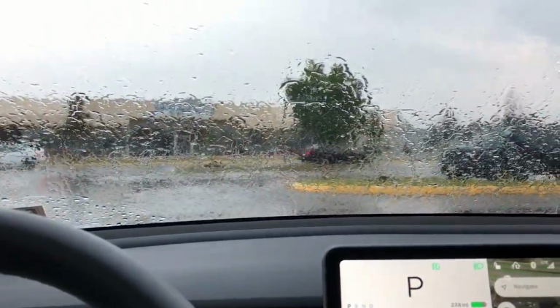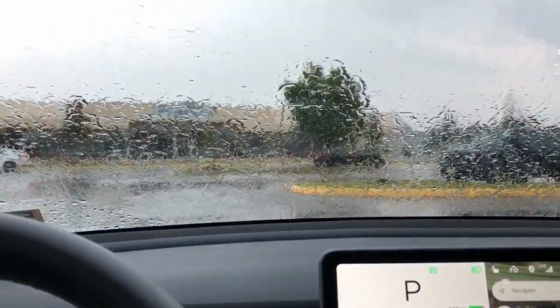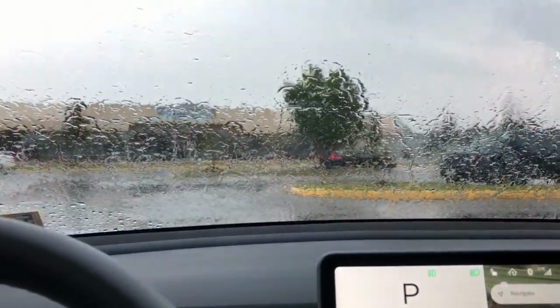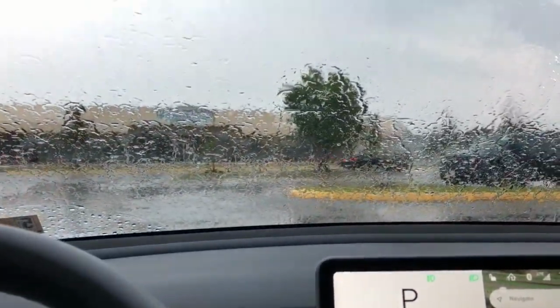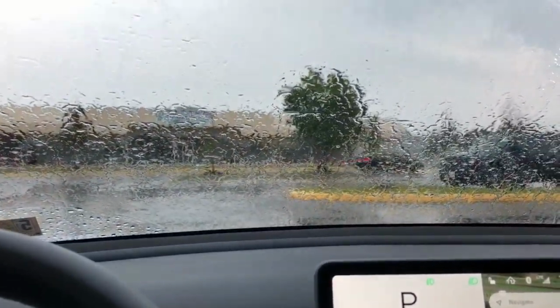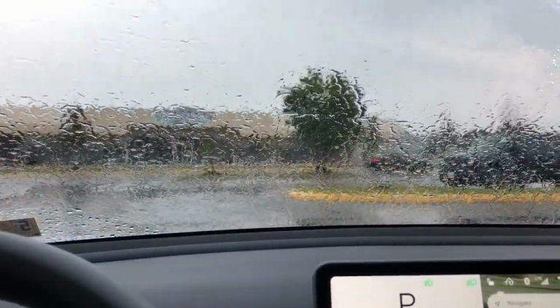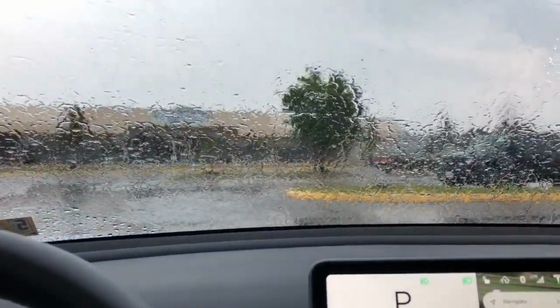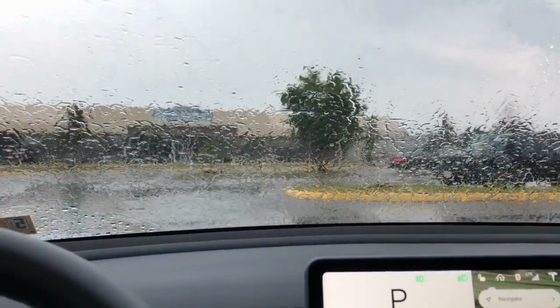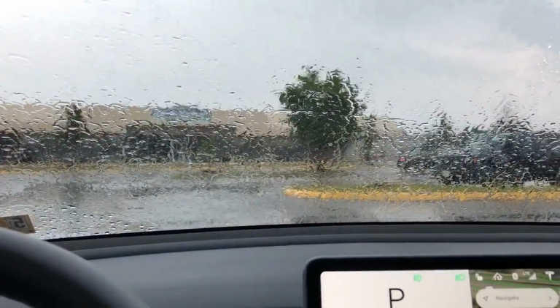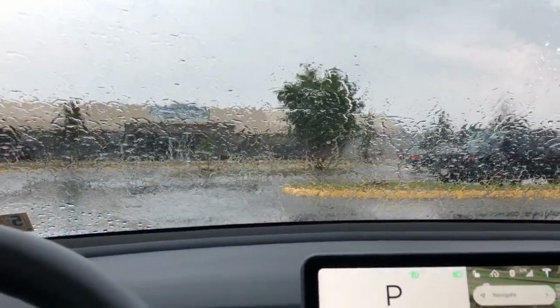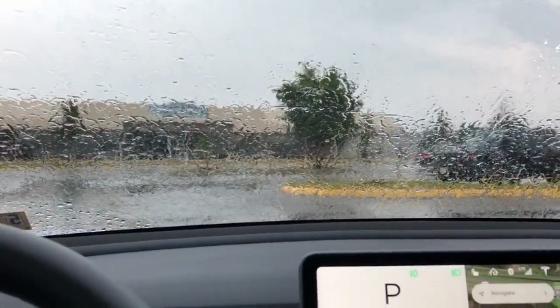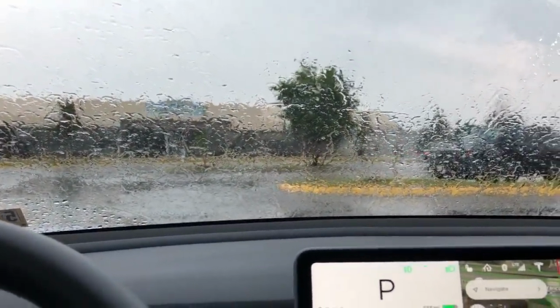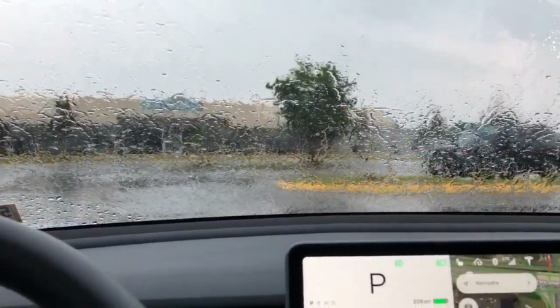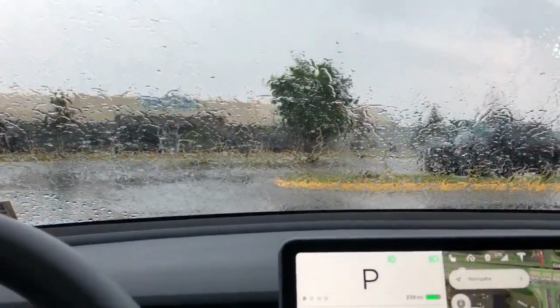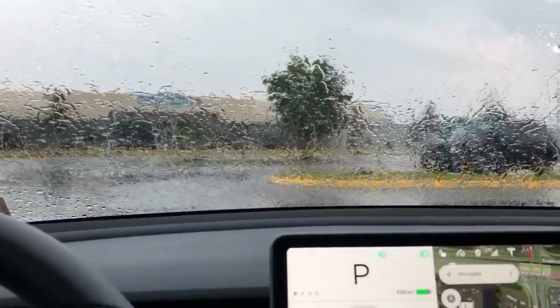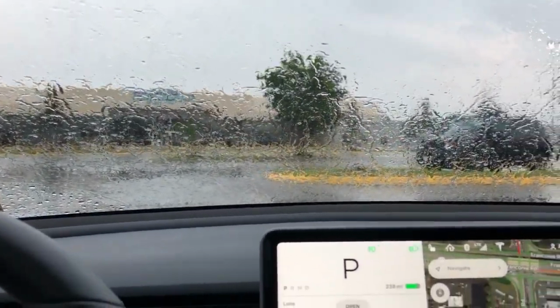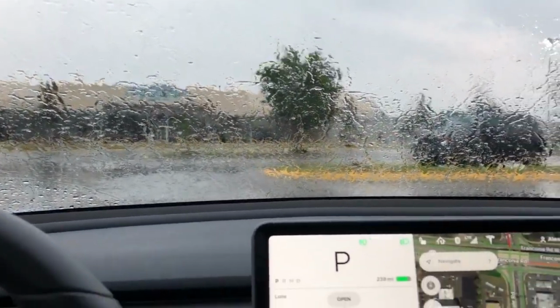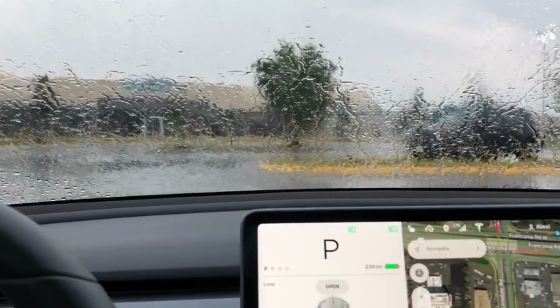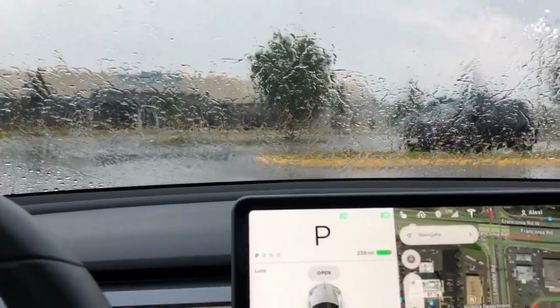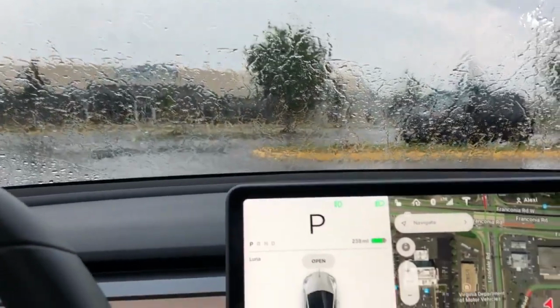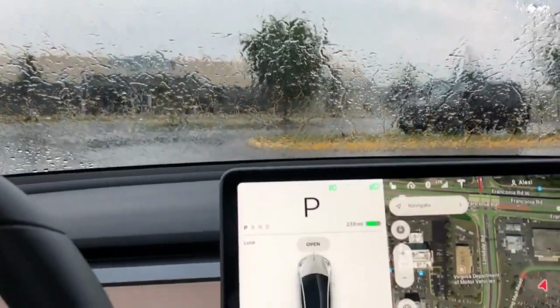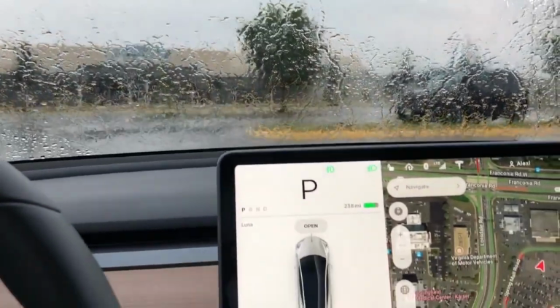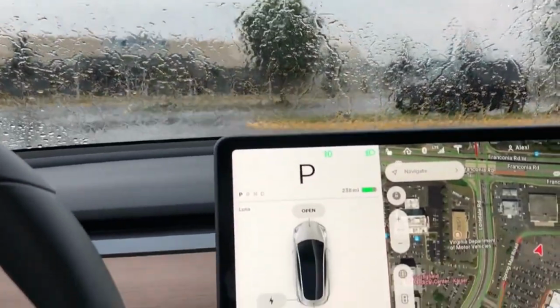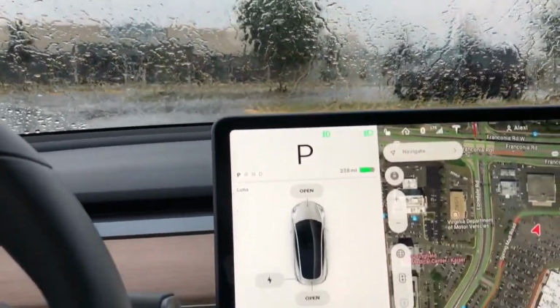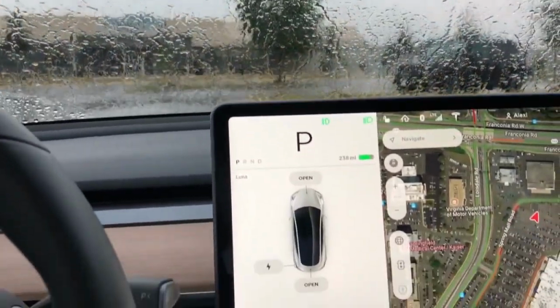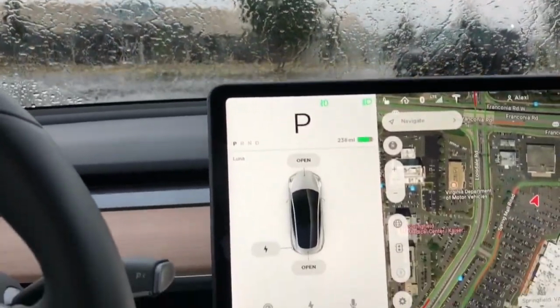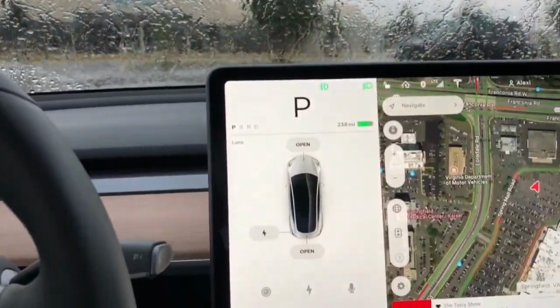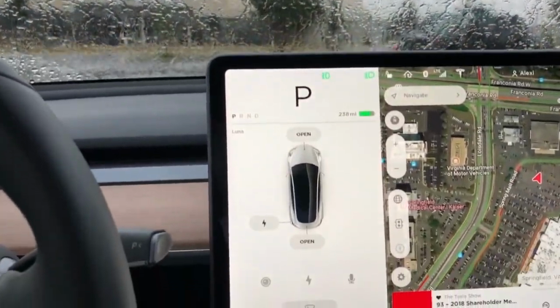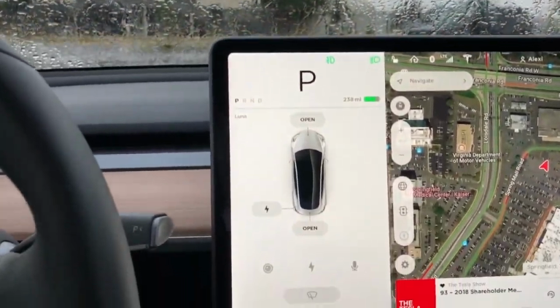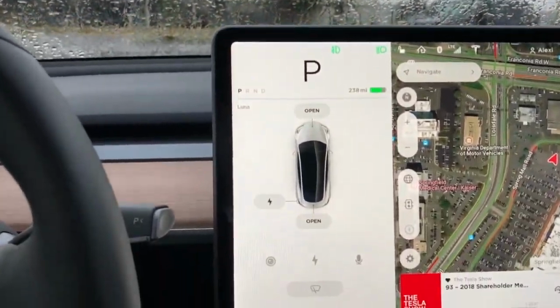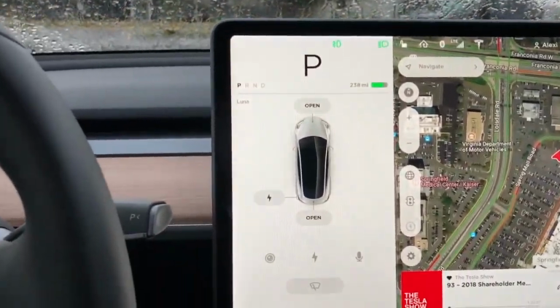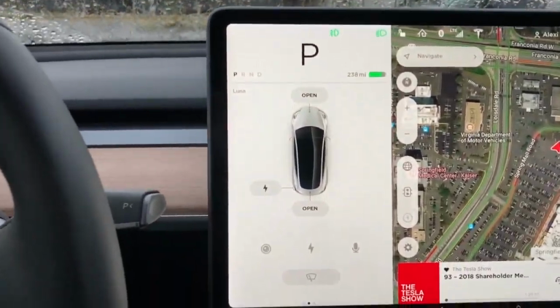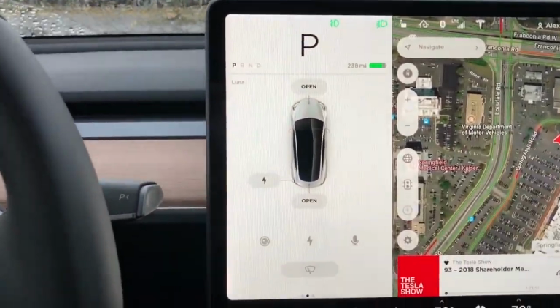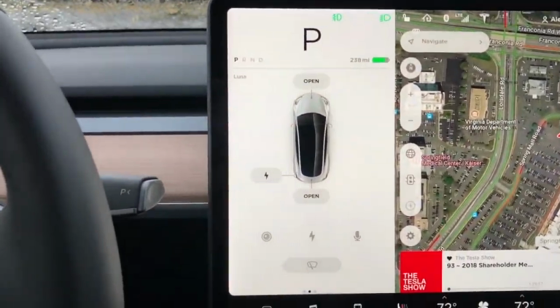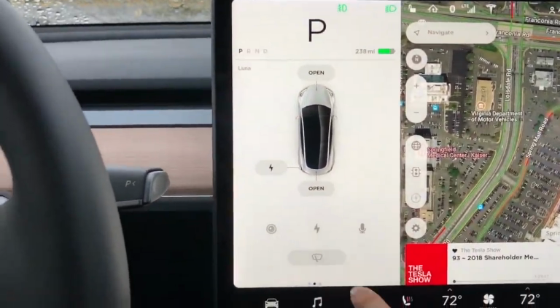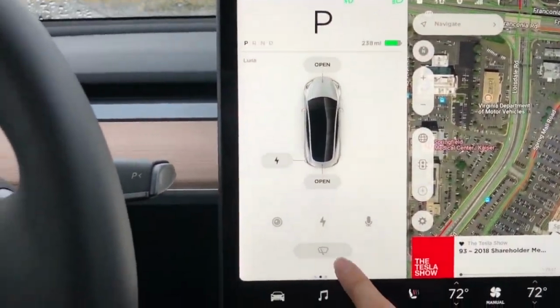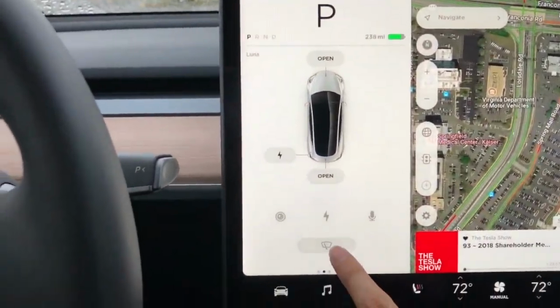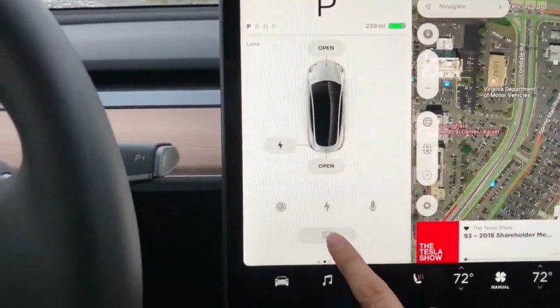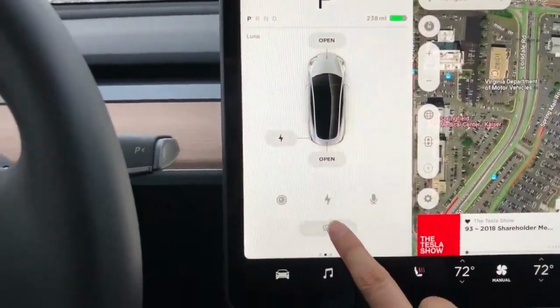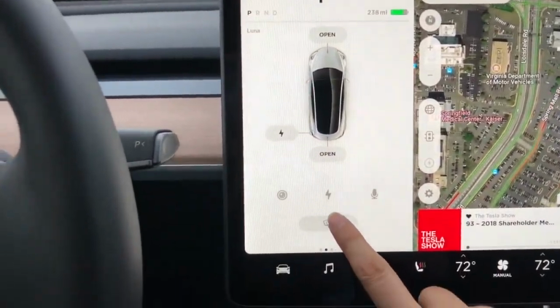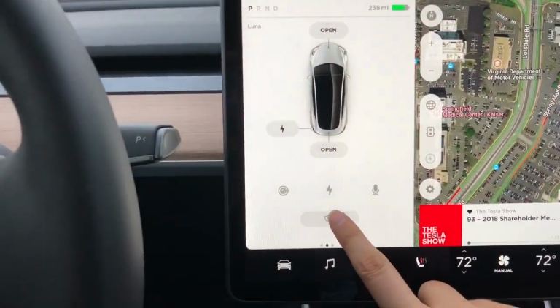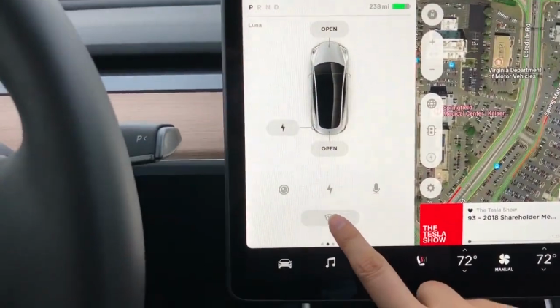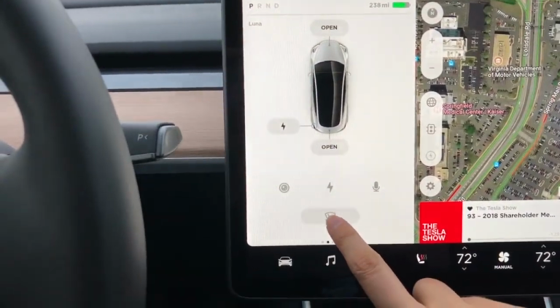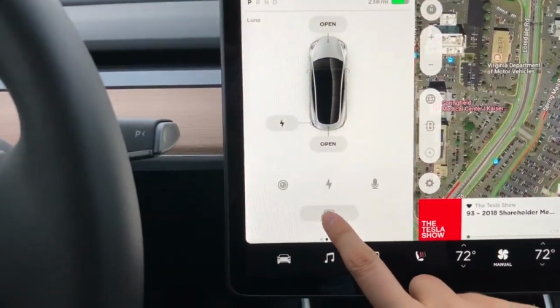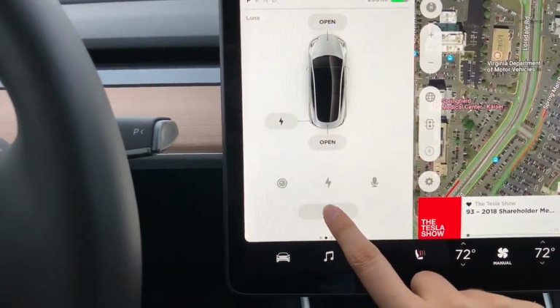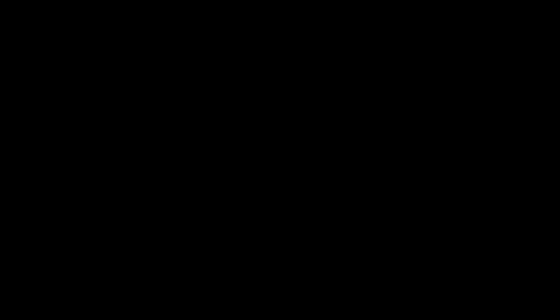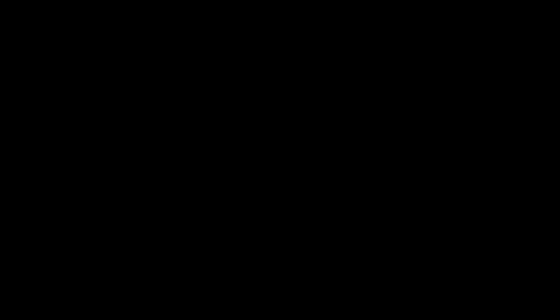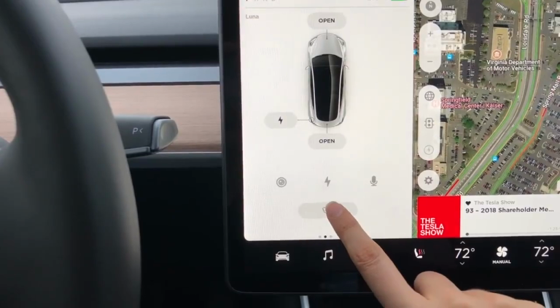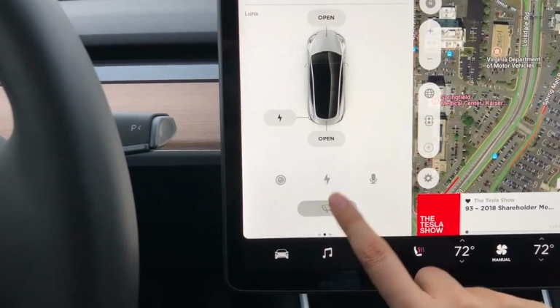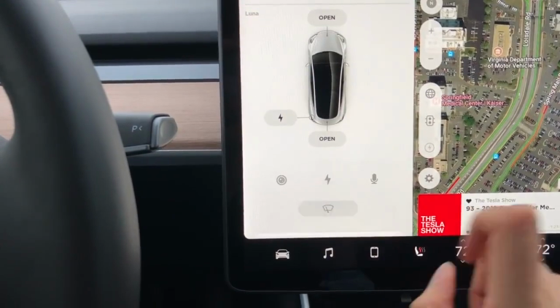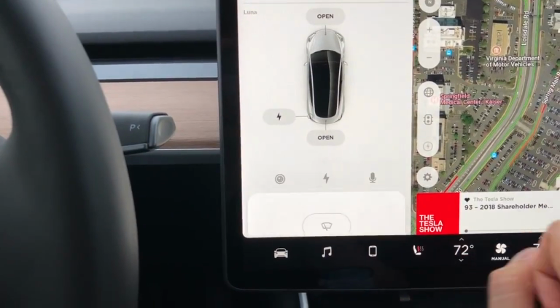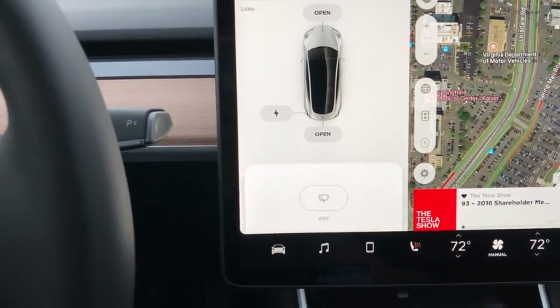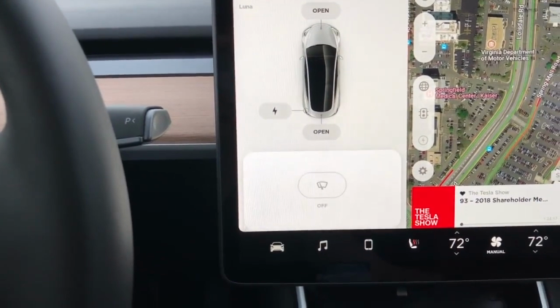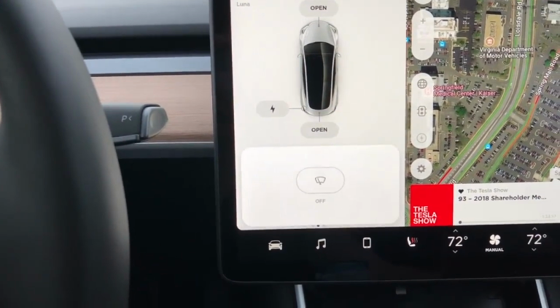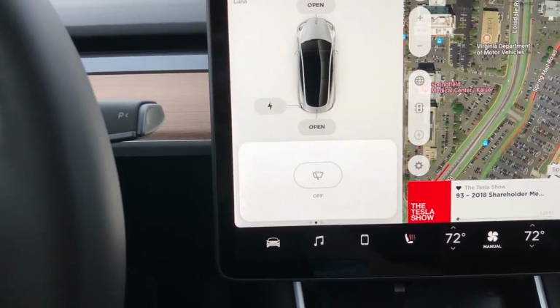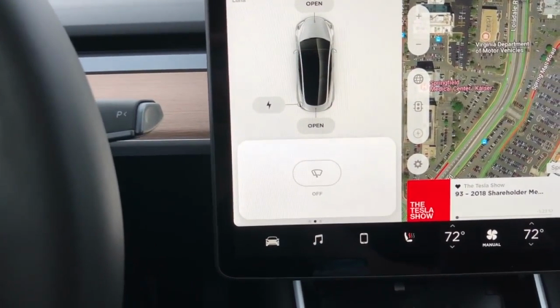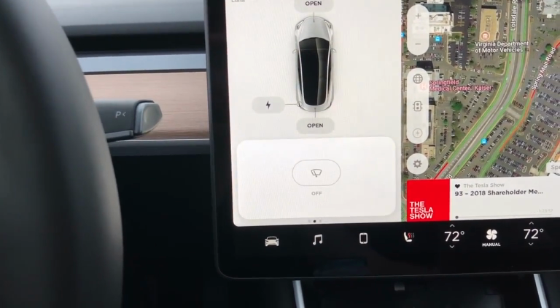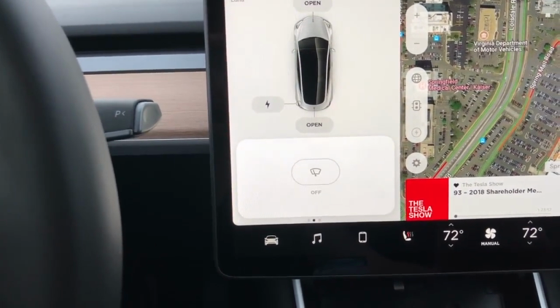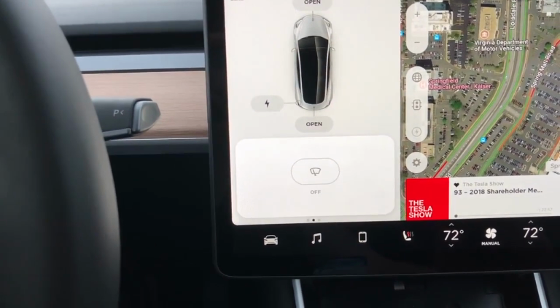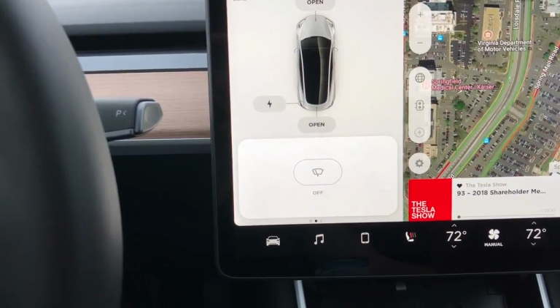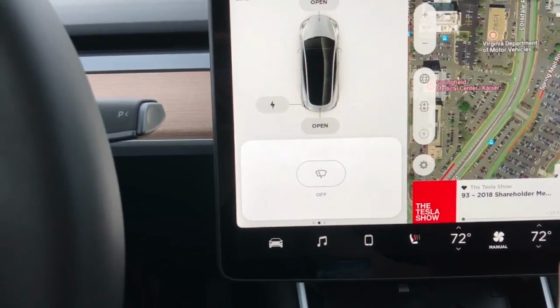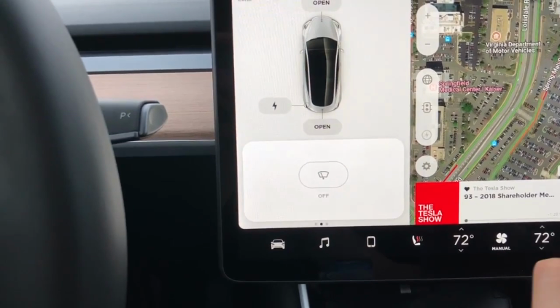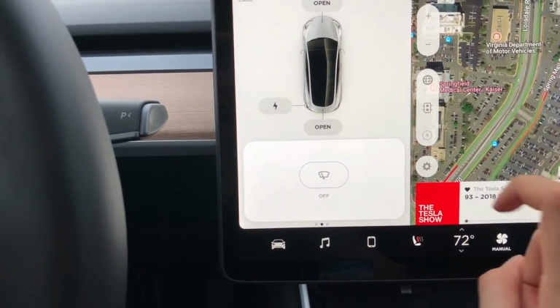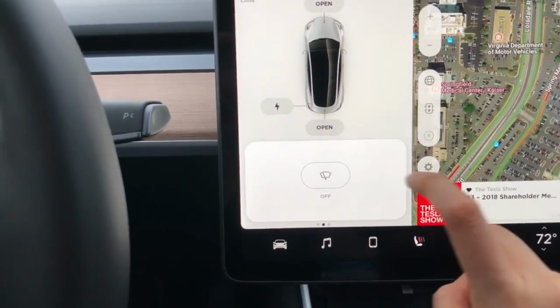To enable the automatic wiper, you need to tap the windshield wiper icon located in the cards on the touchscreen and select Auto.